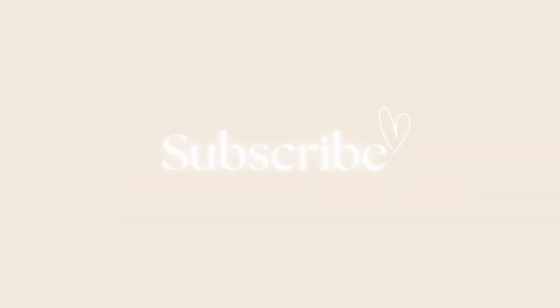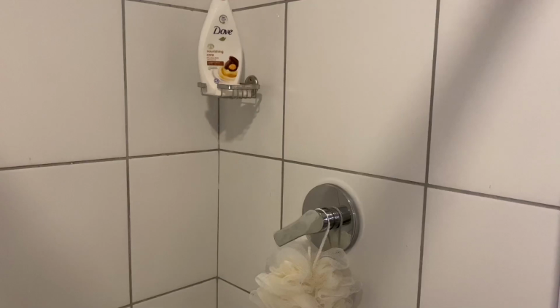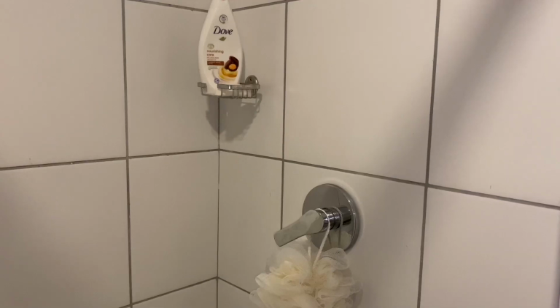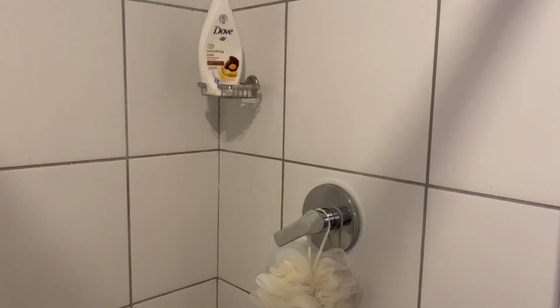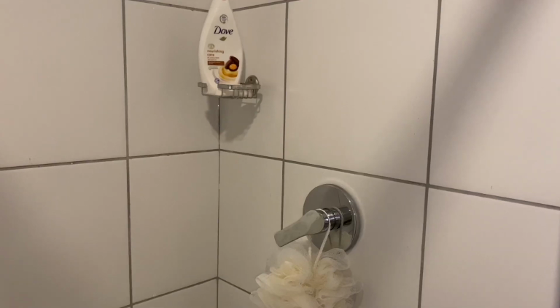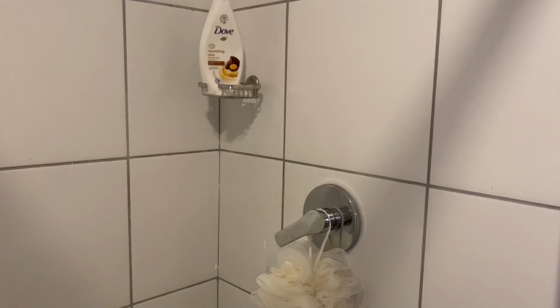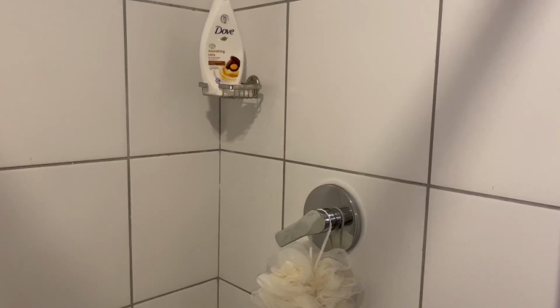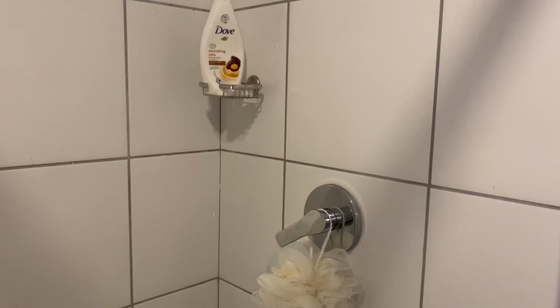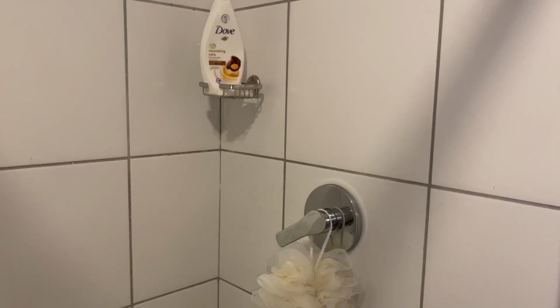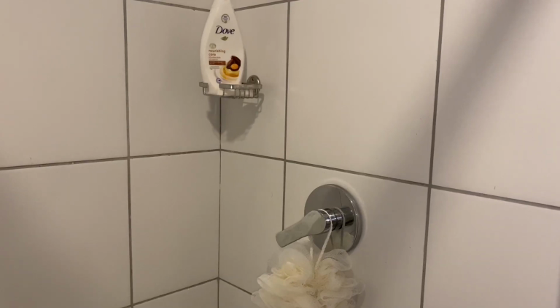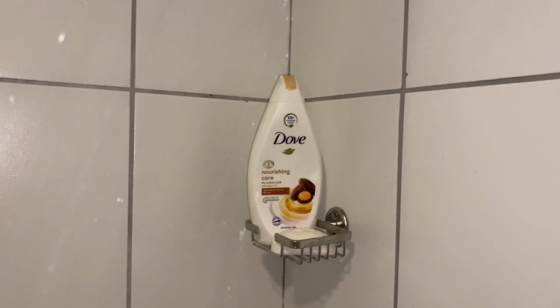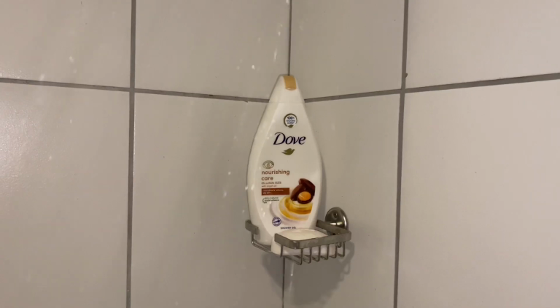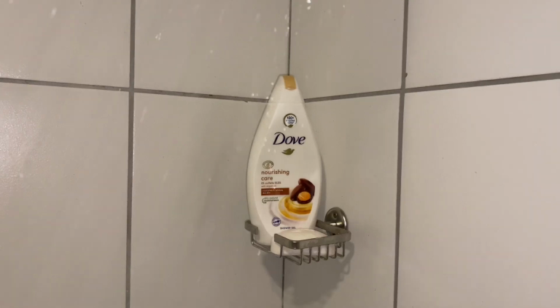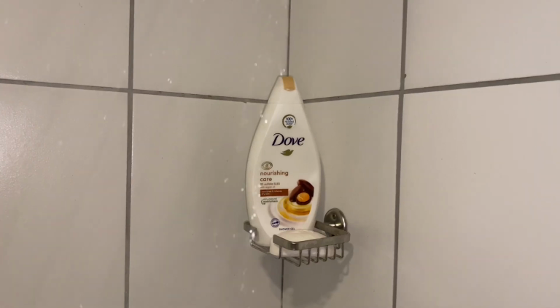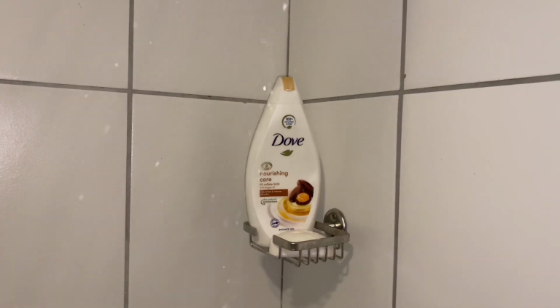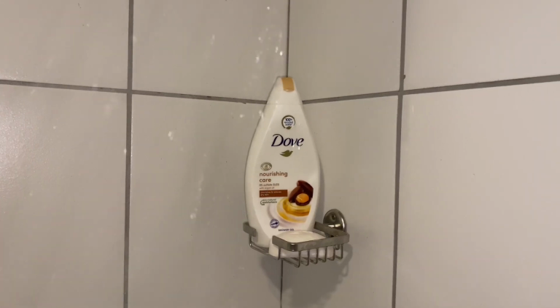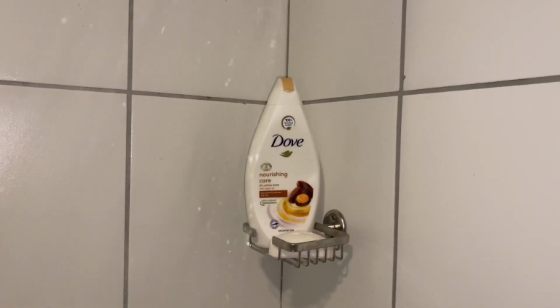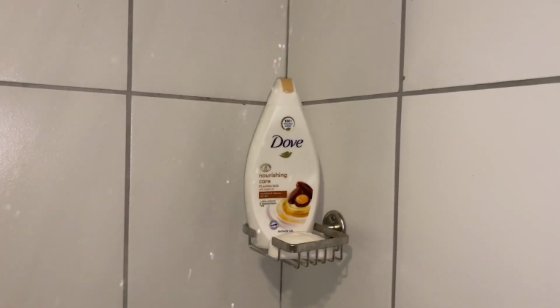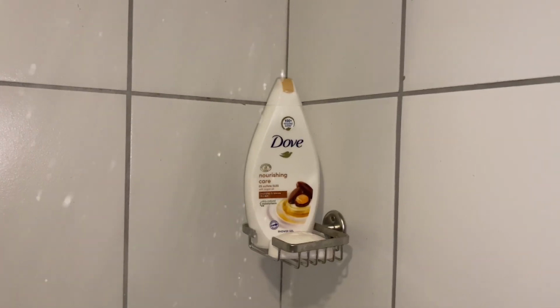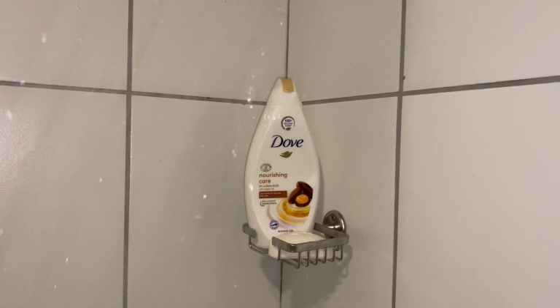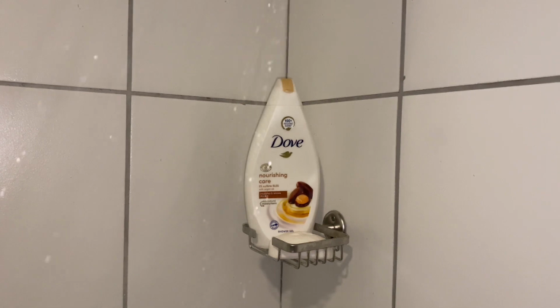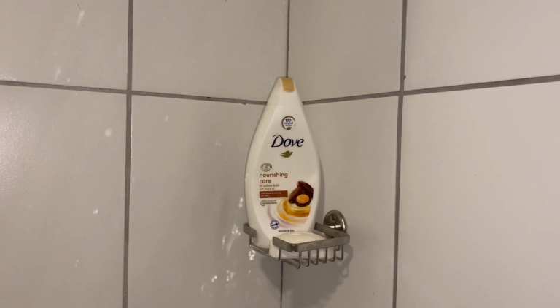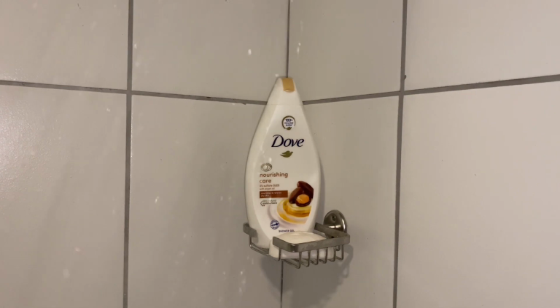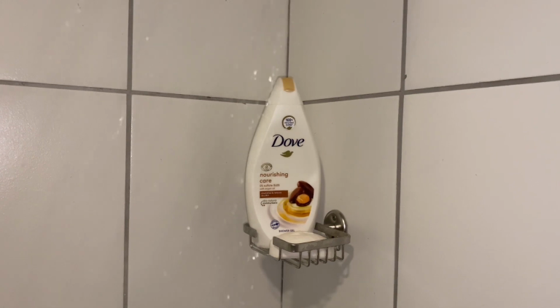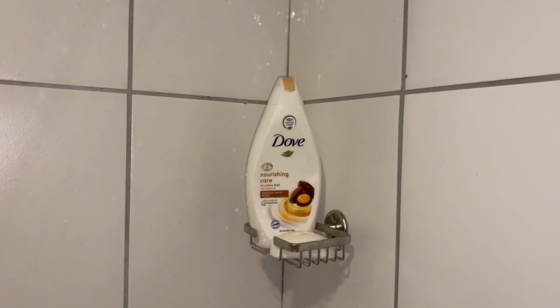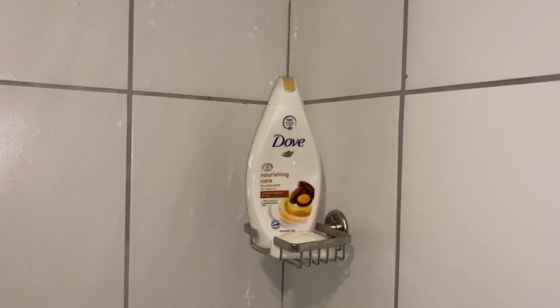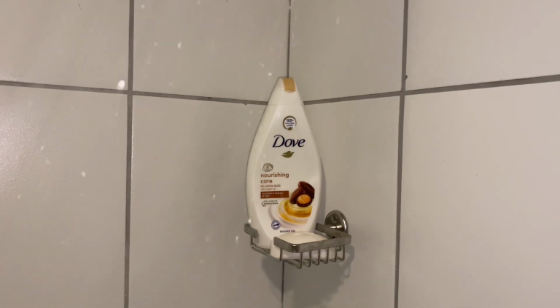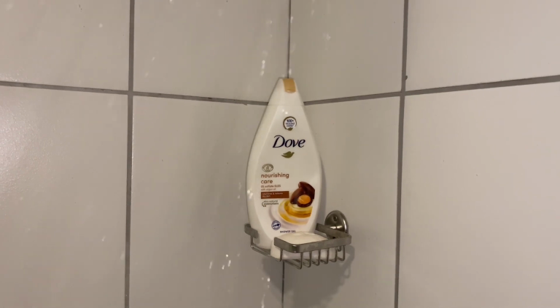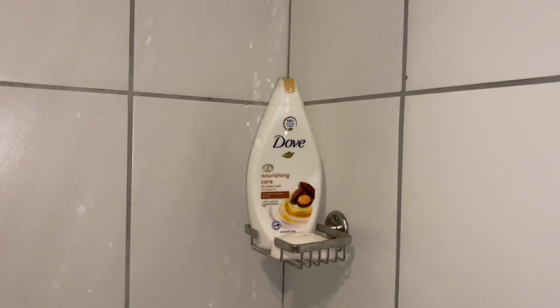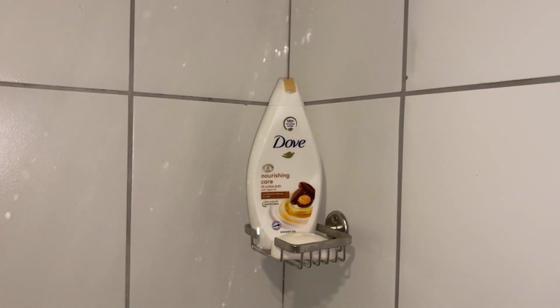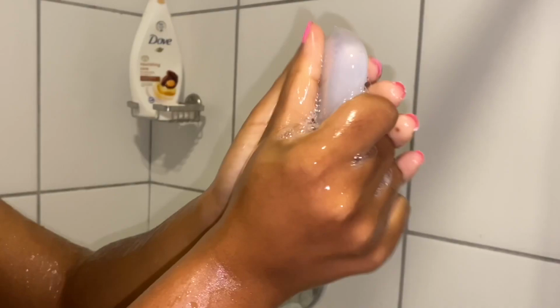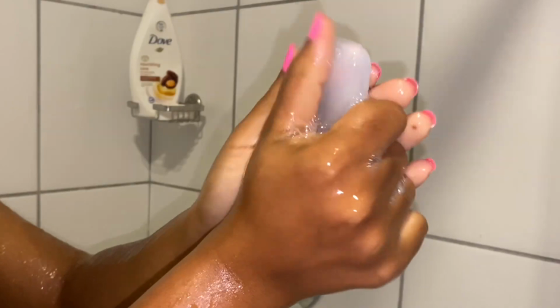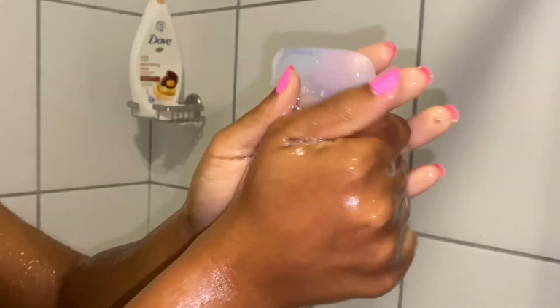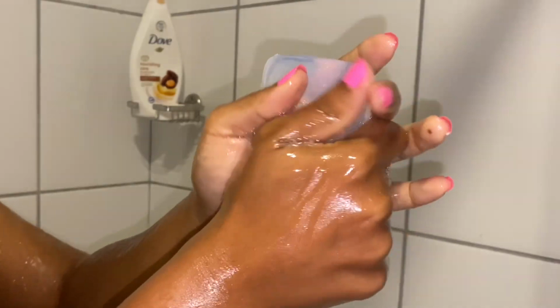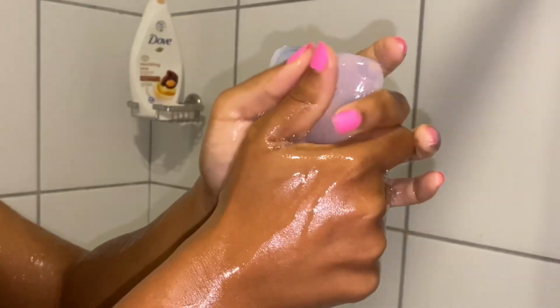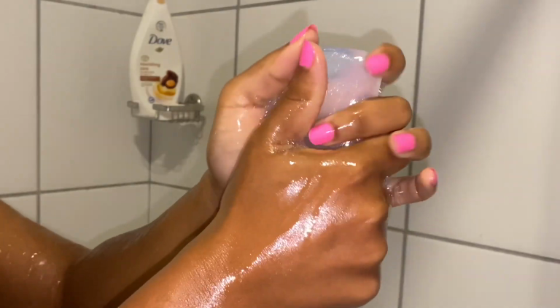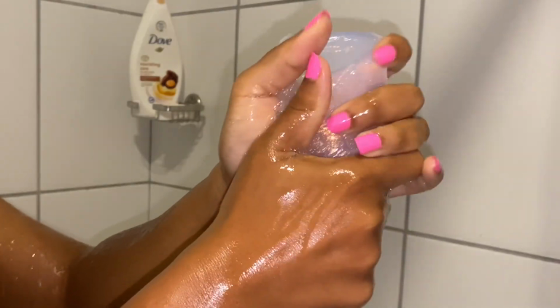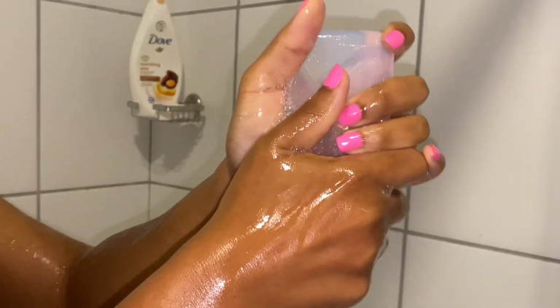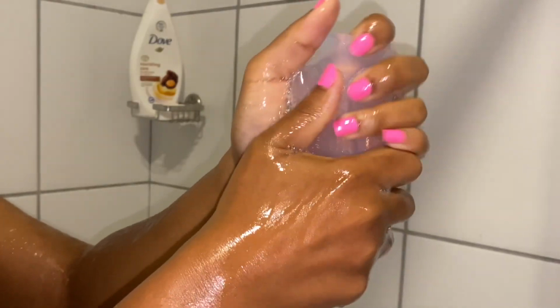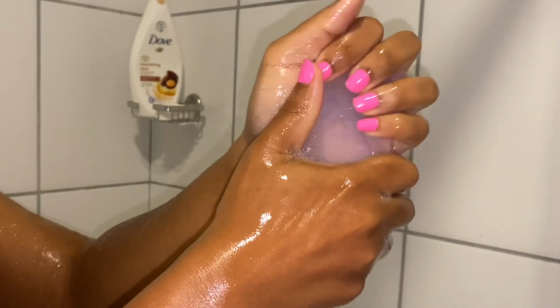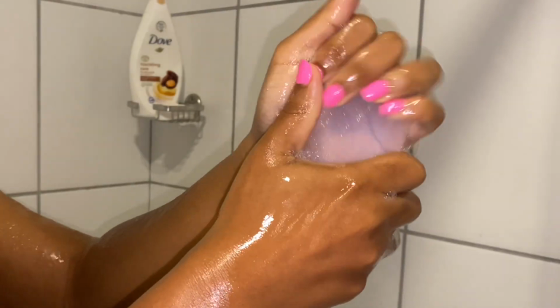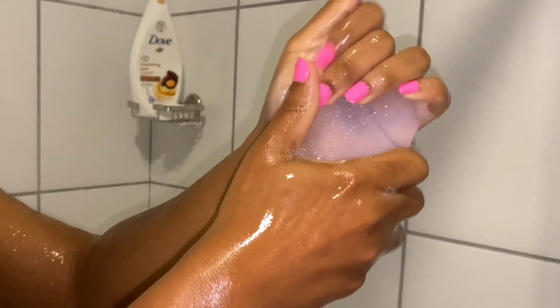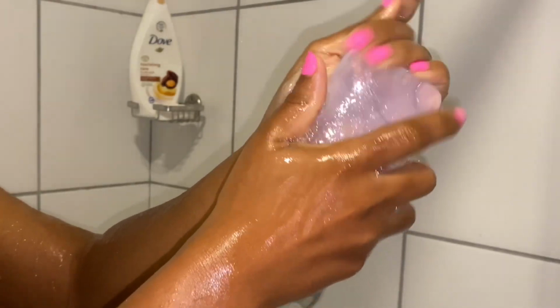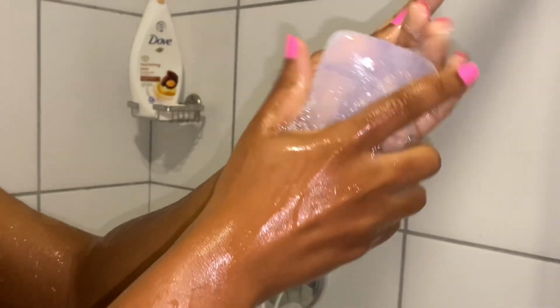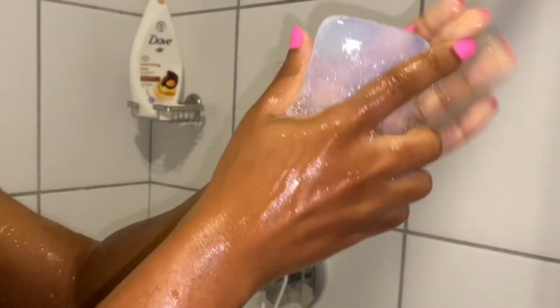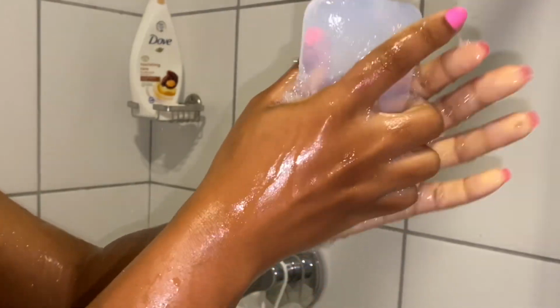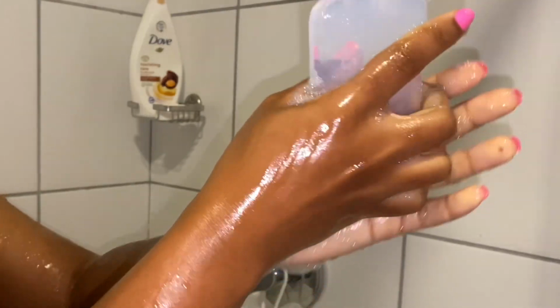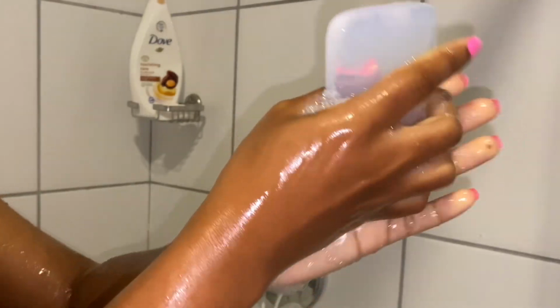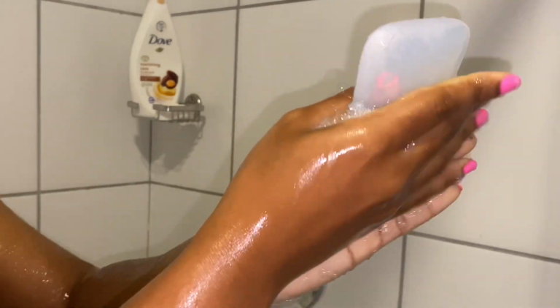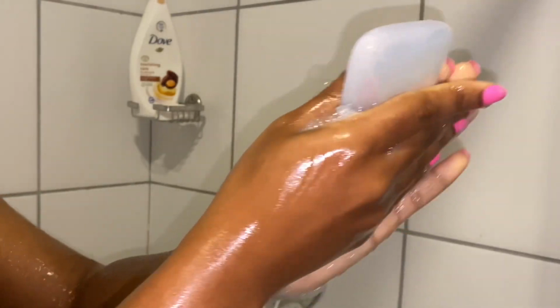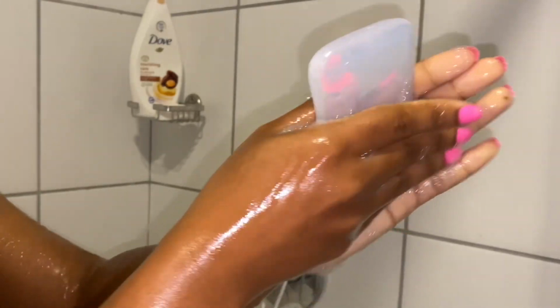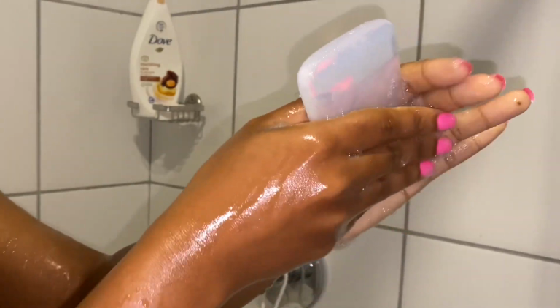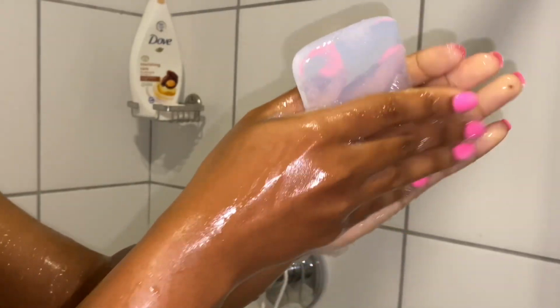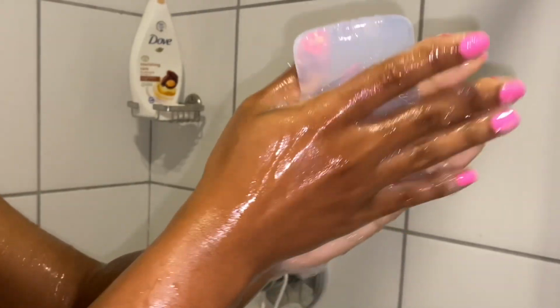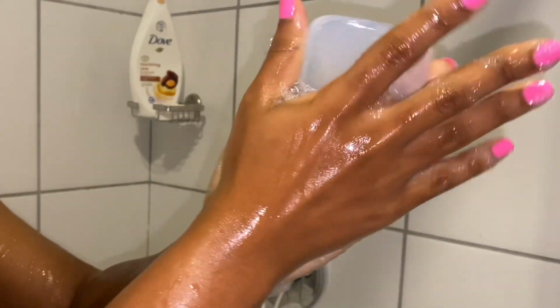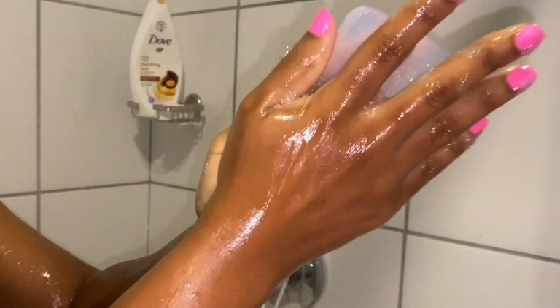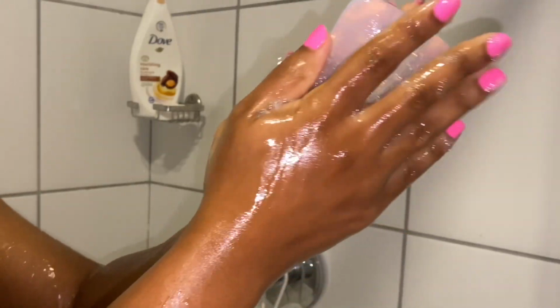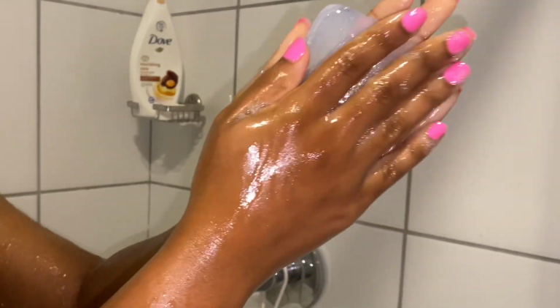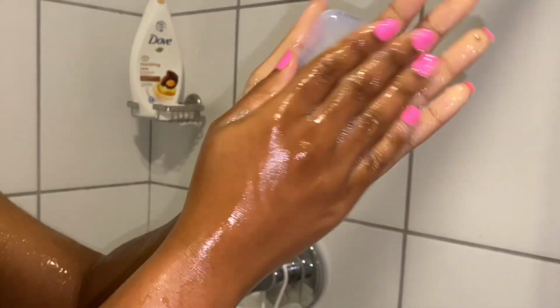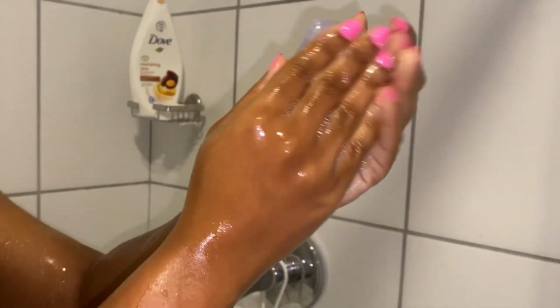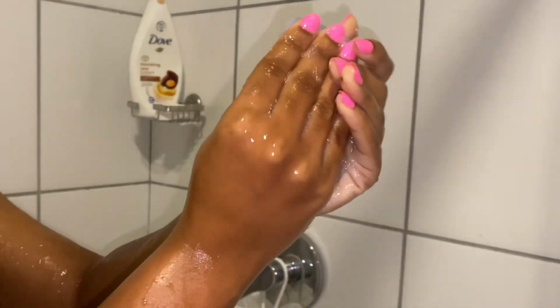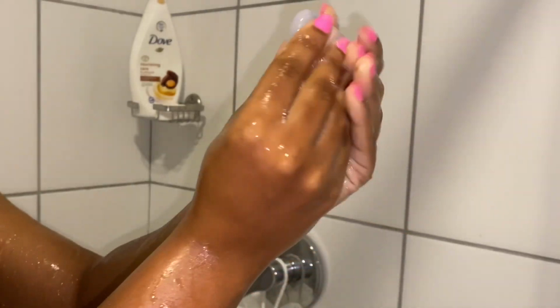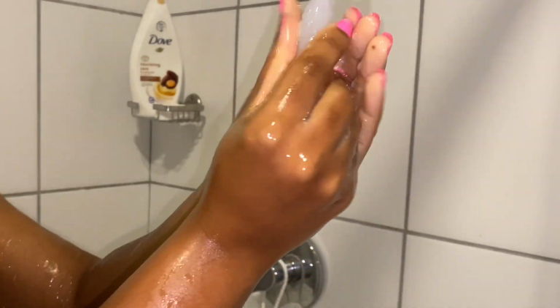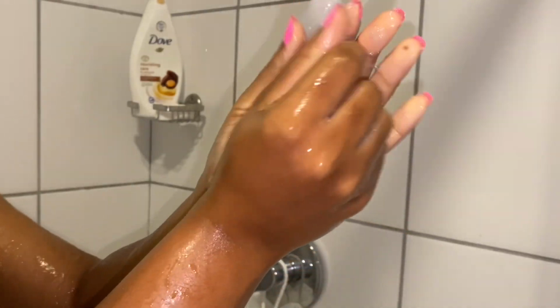Hey my angels, welcome to my channel! Today we are going to be doing an affordable everyday shower routine.